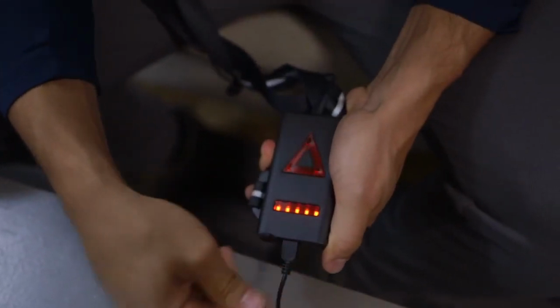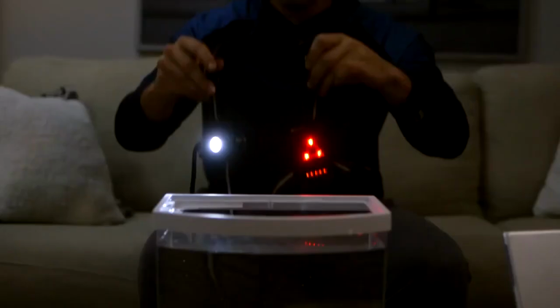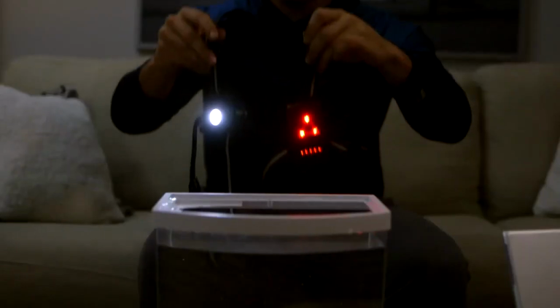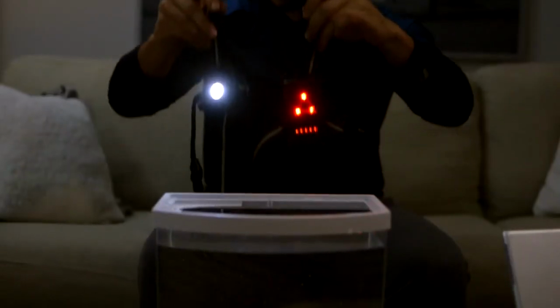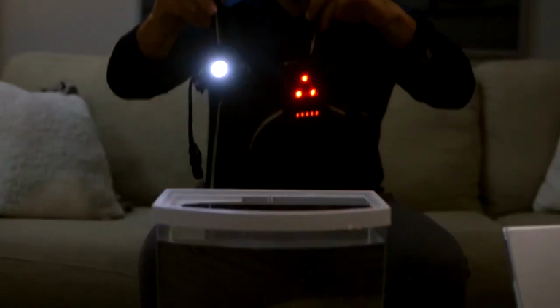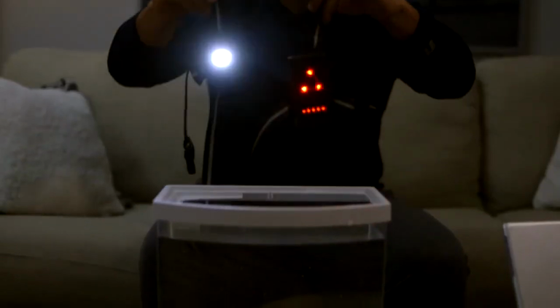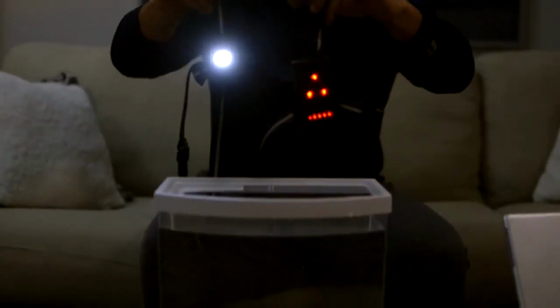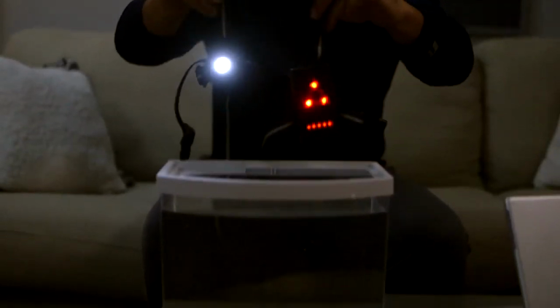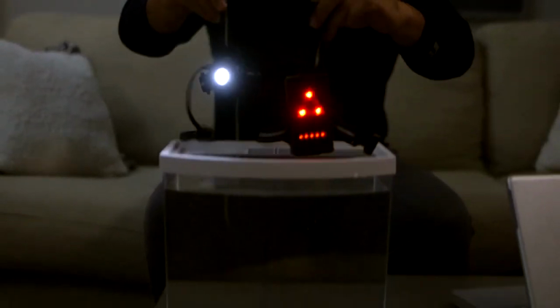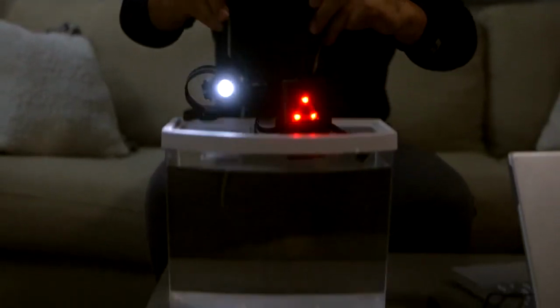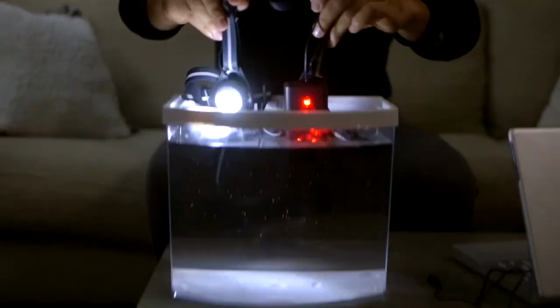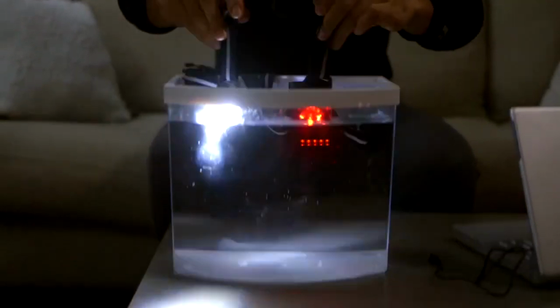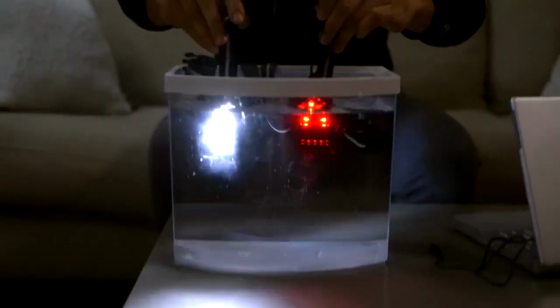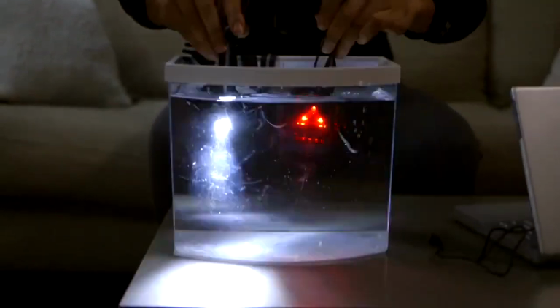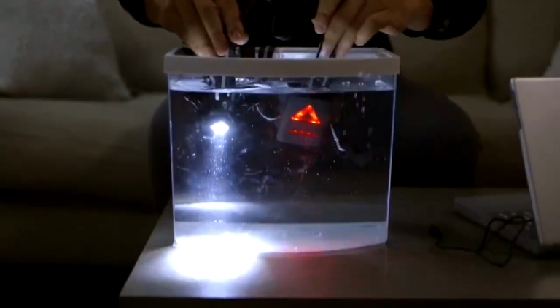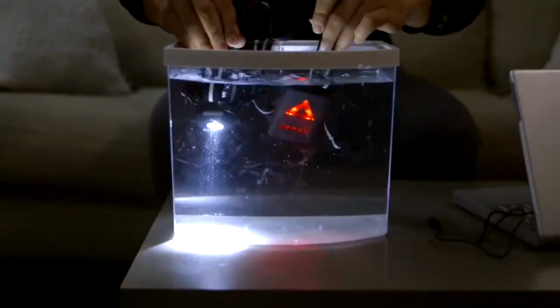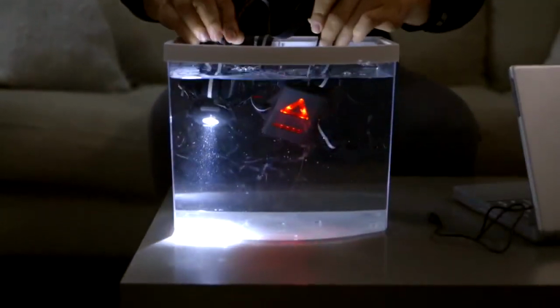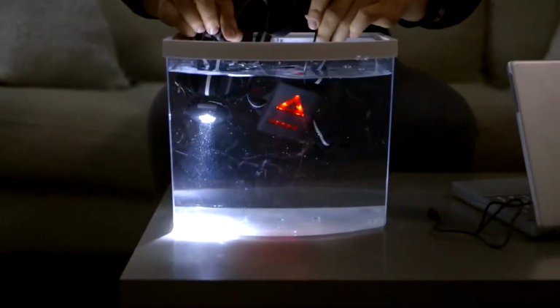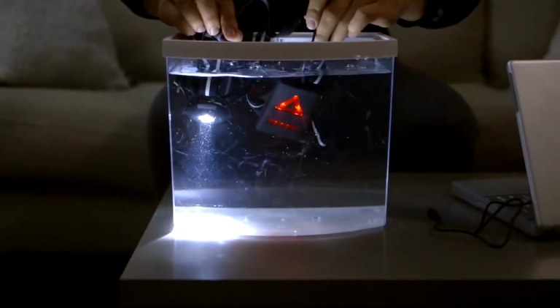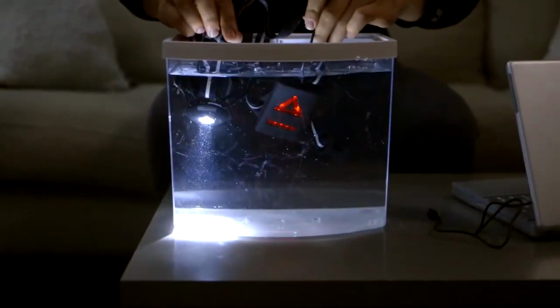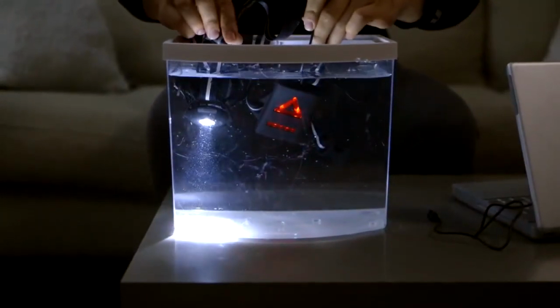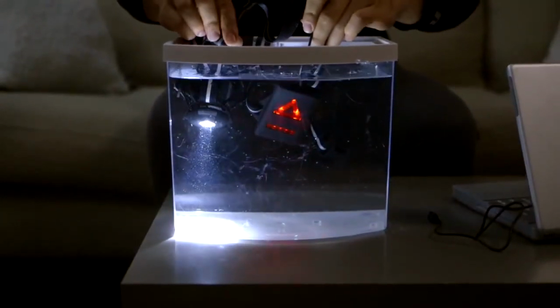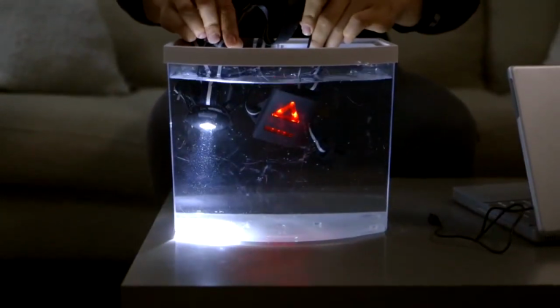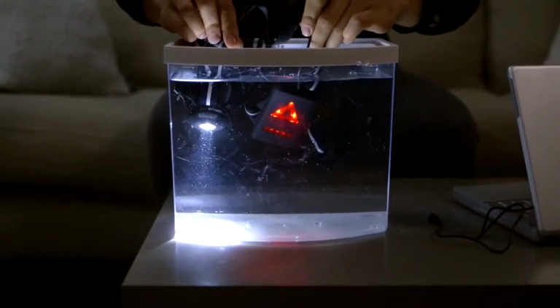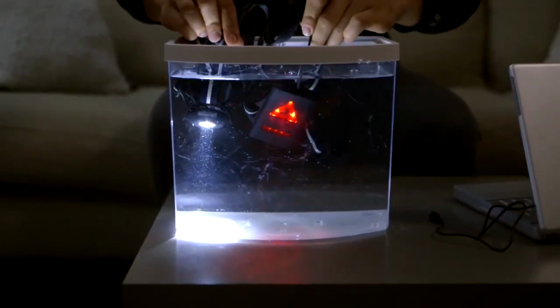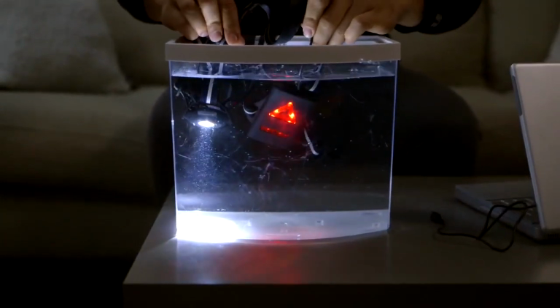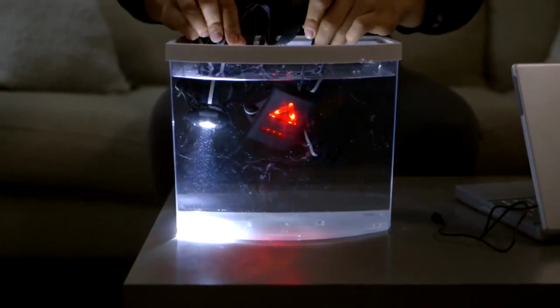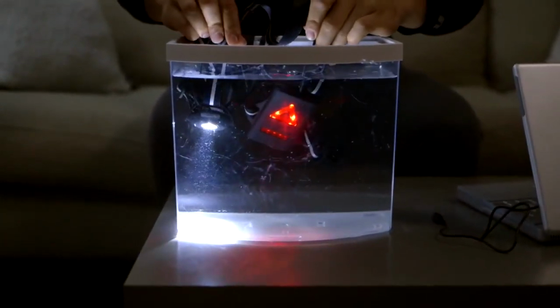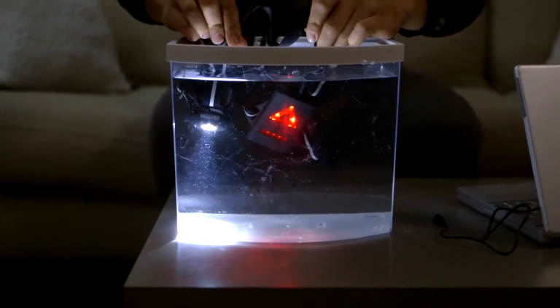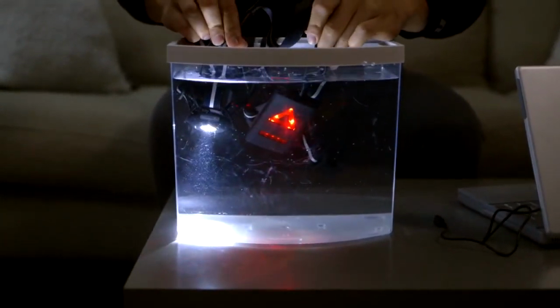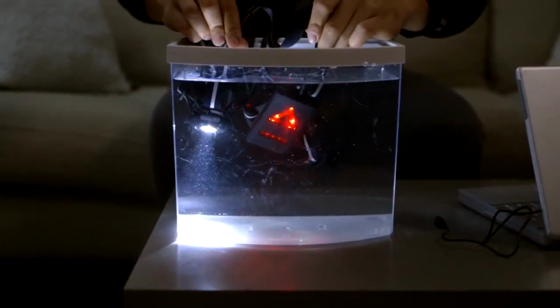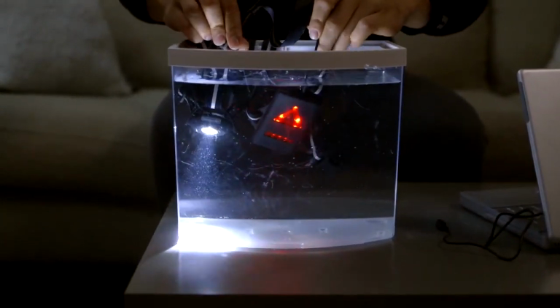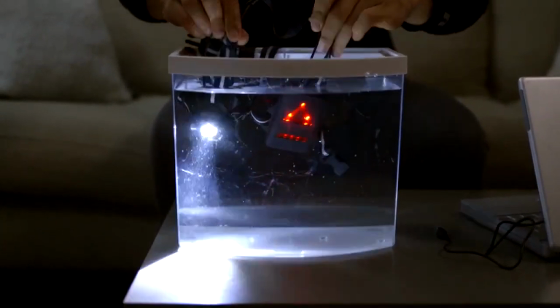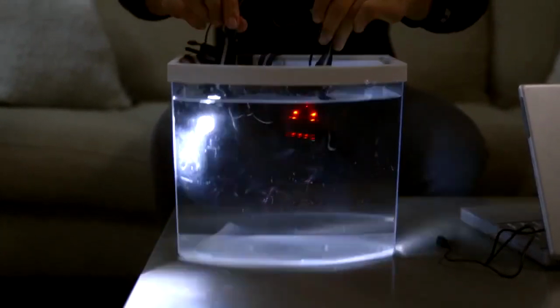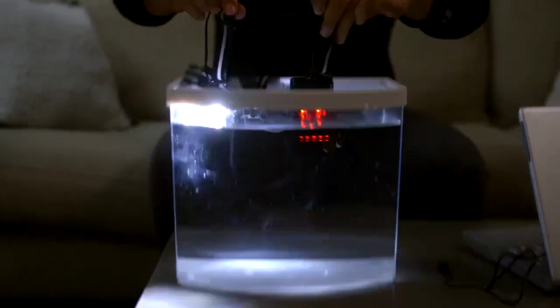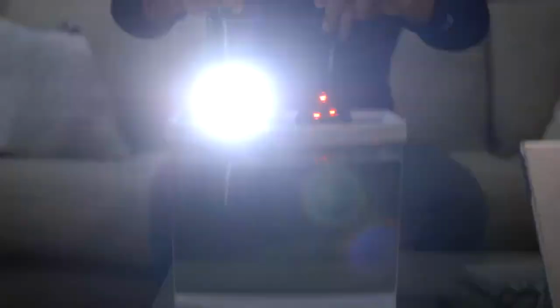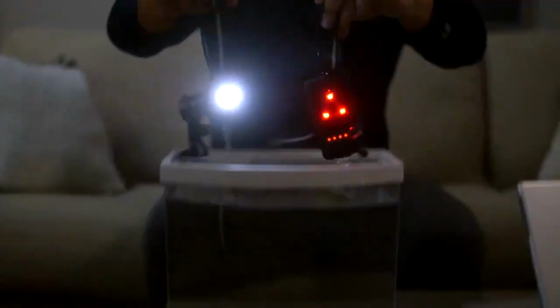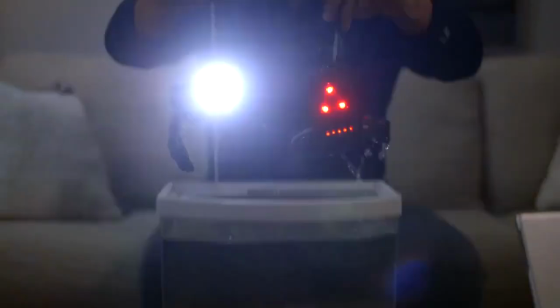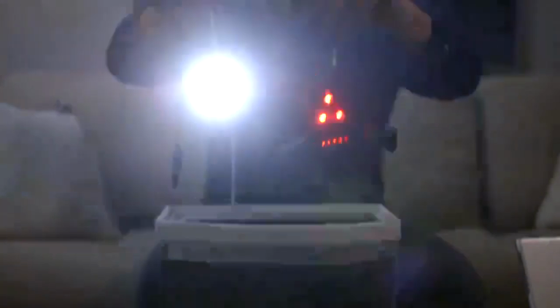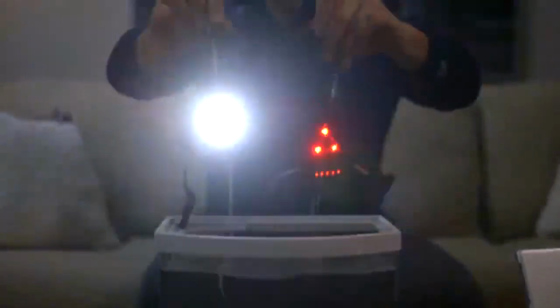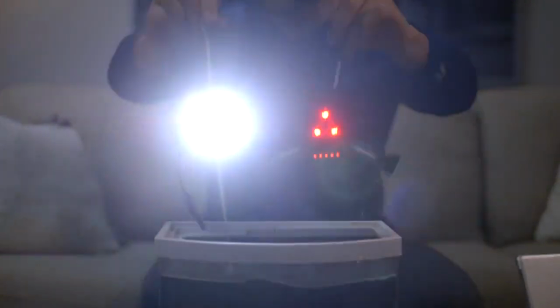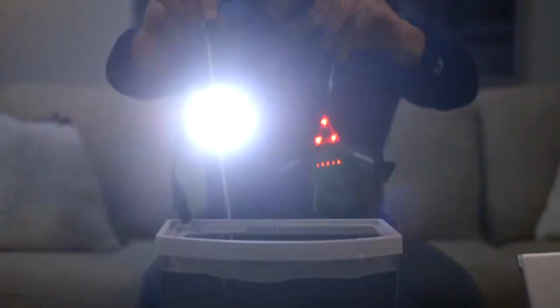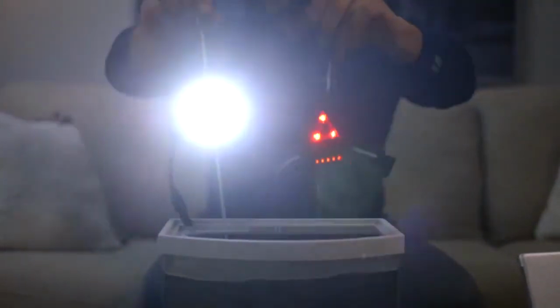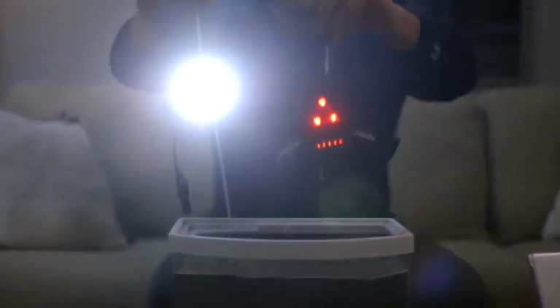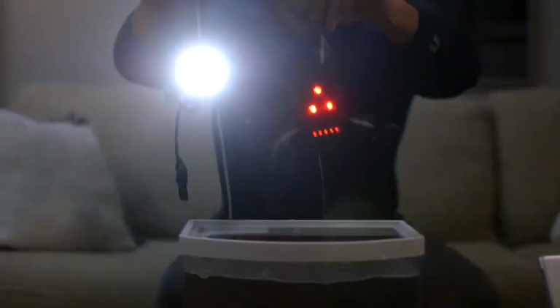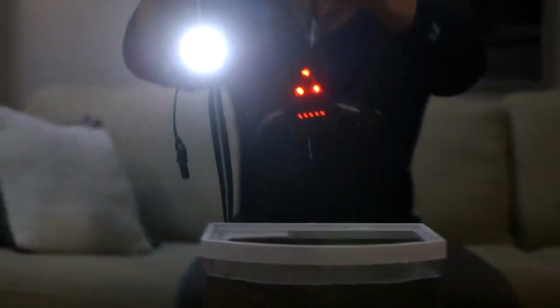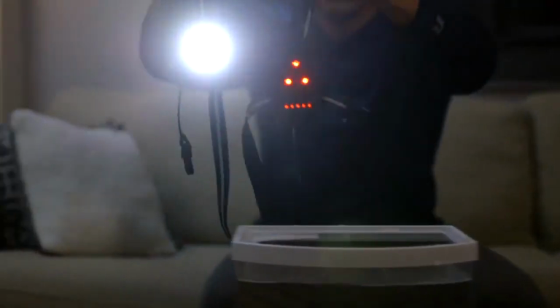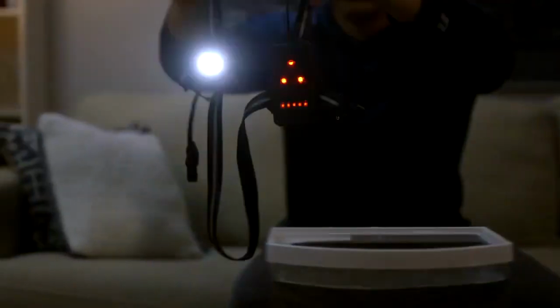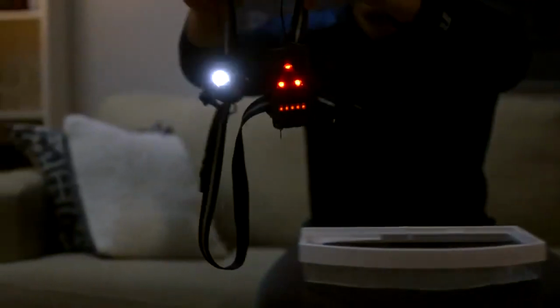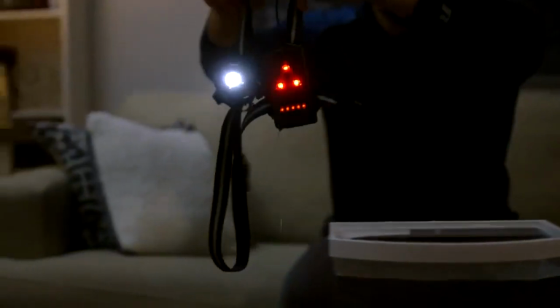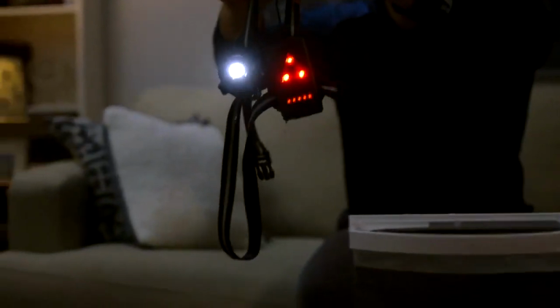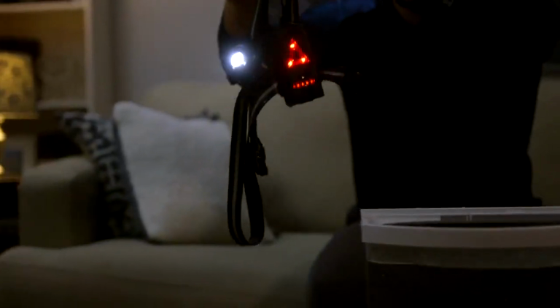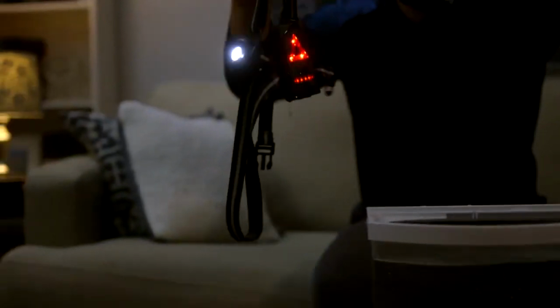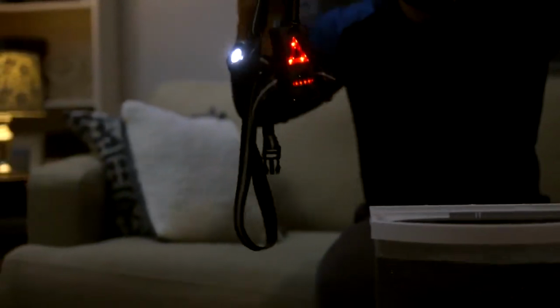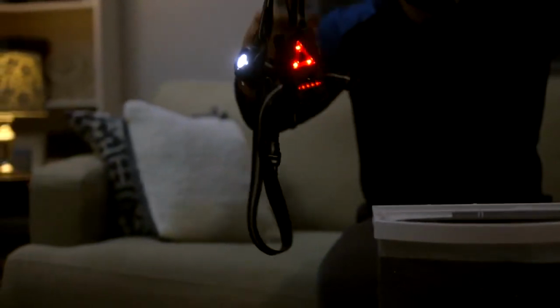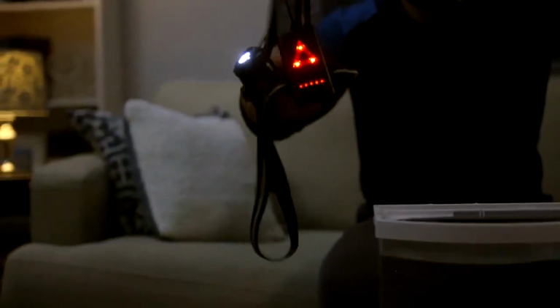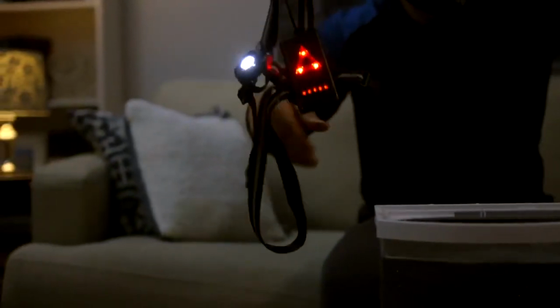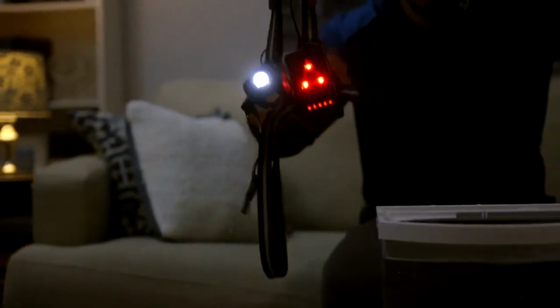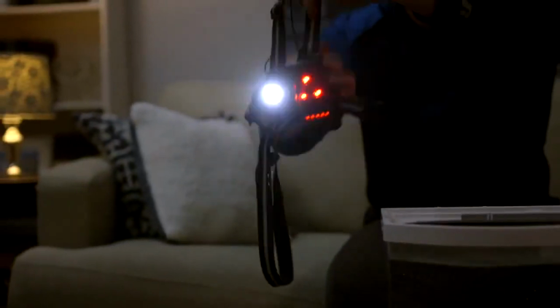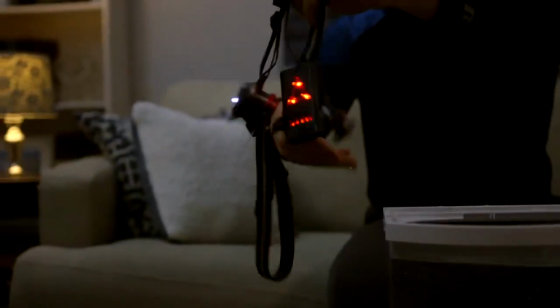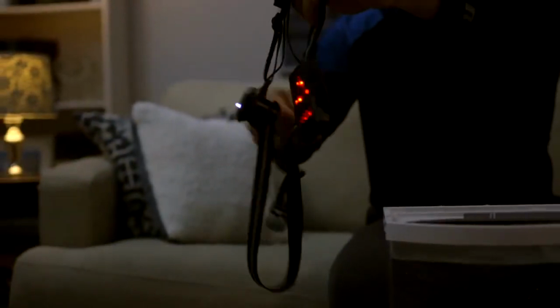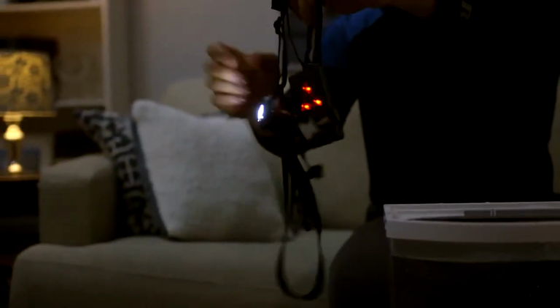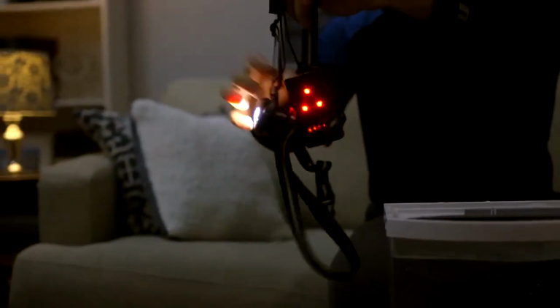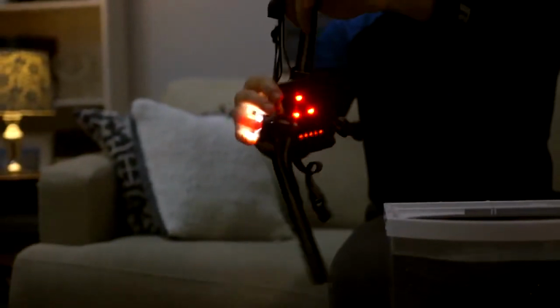The lights also feature a waterproof design, making them ideal for many outdoor activities like night running, walking, camping, hiking, or fishing.